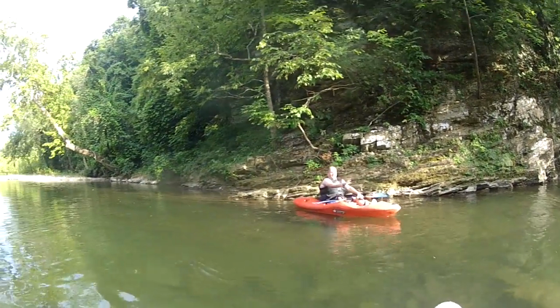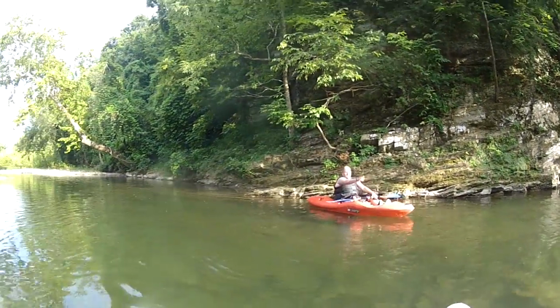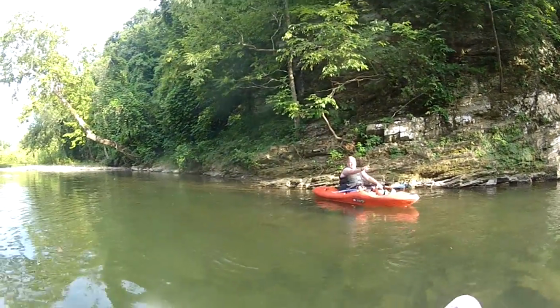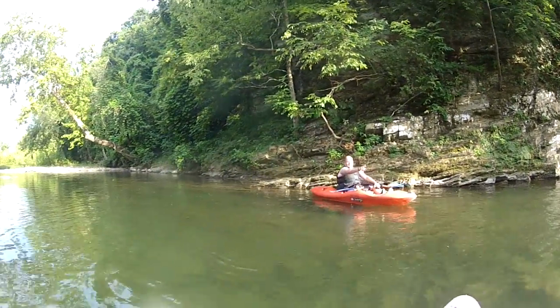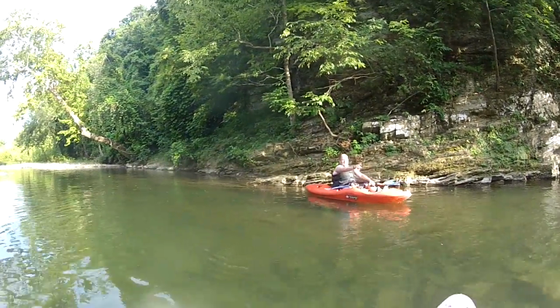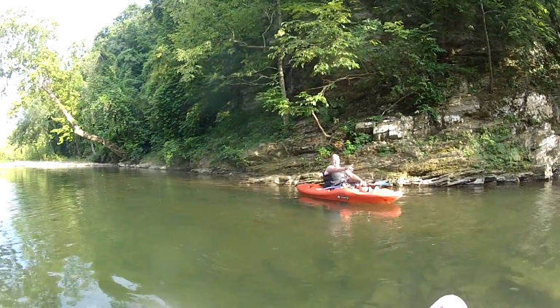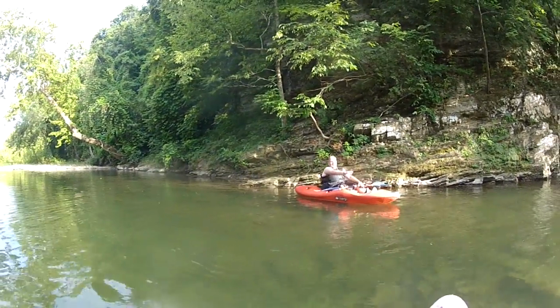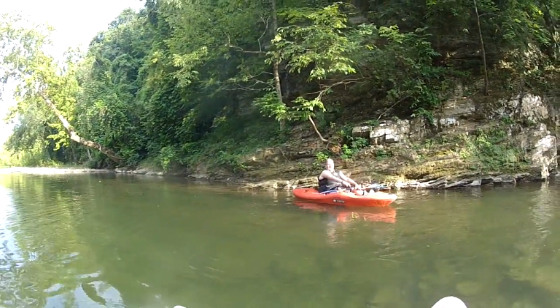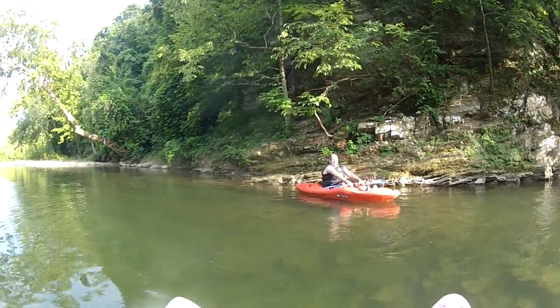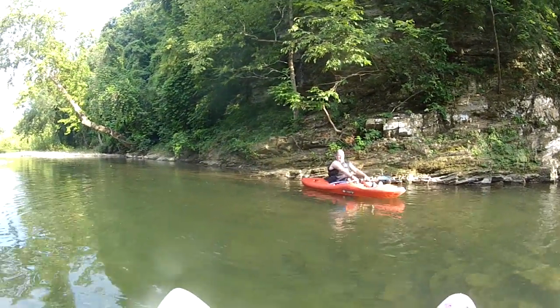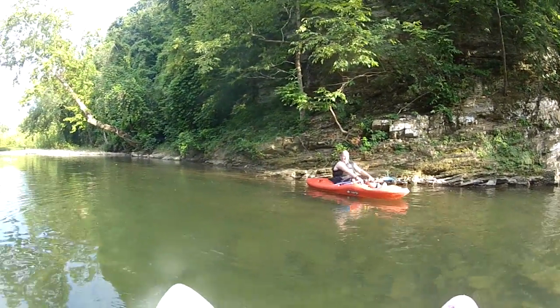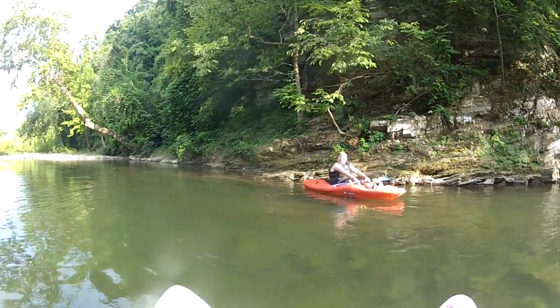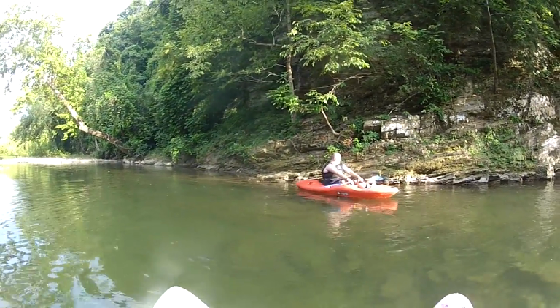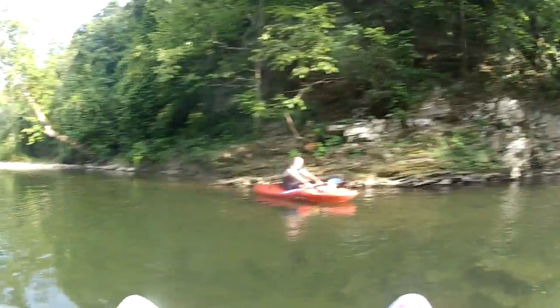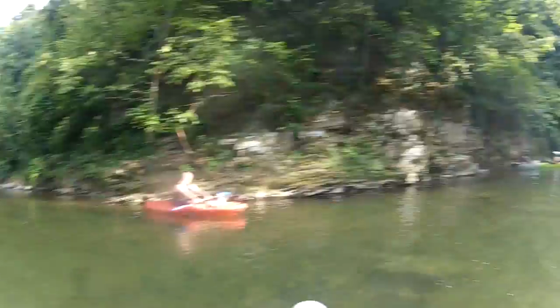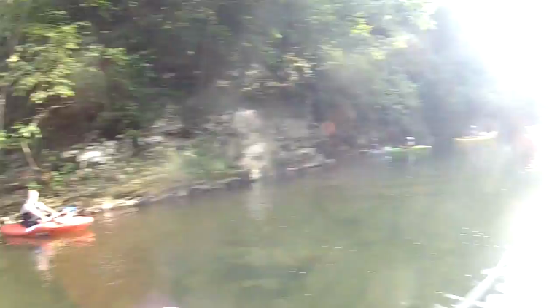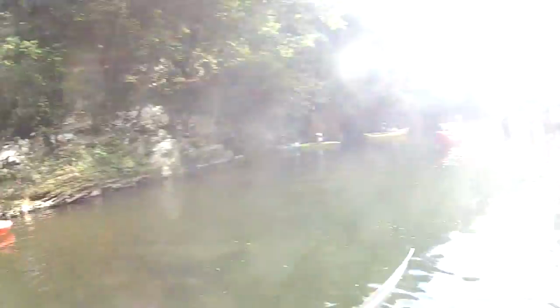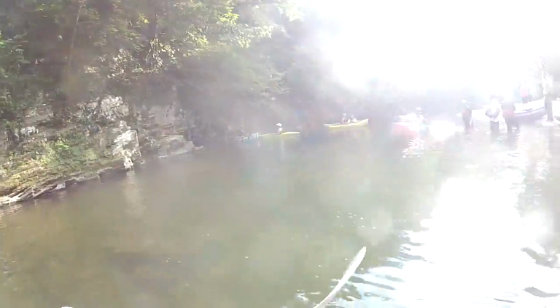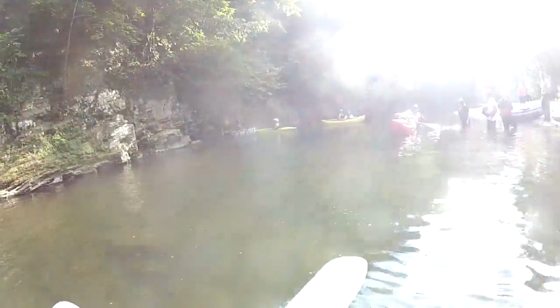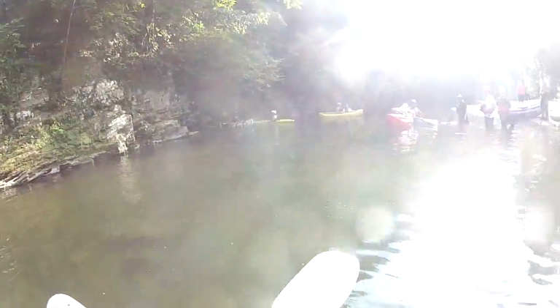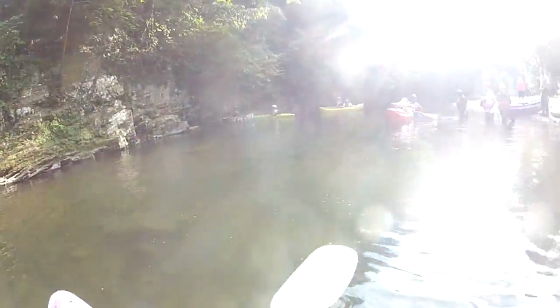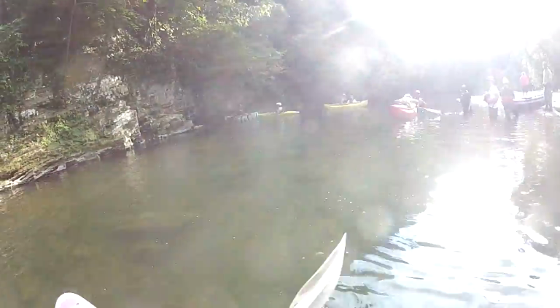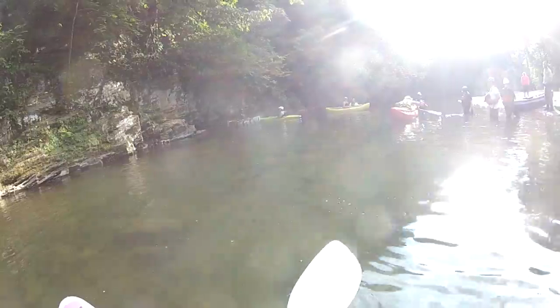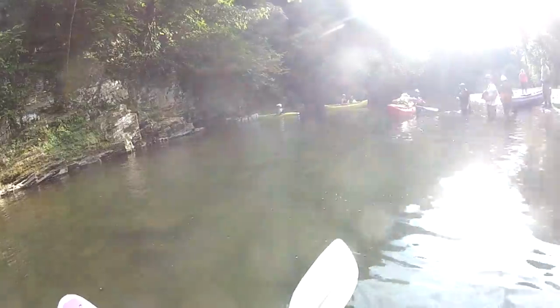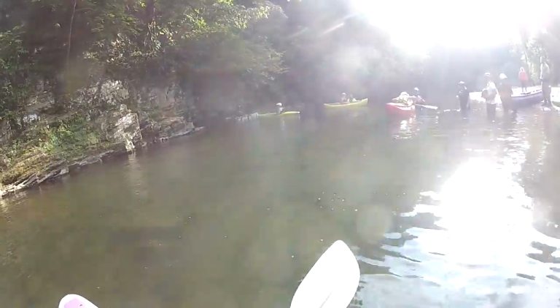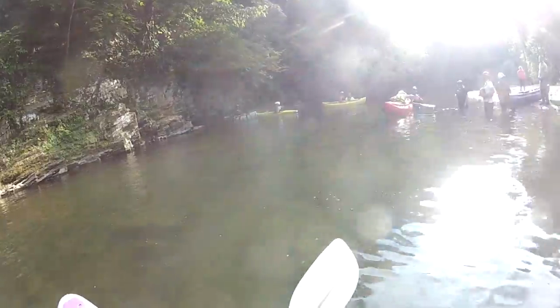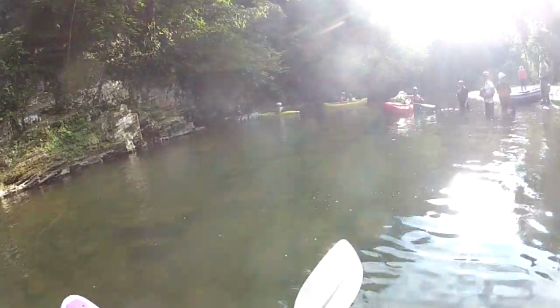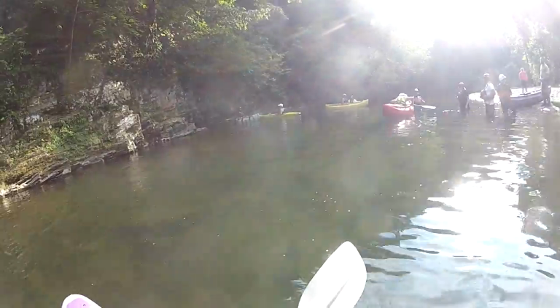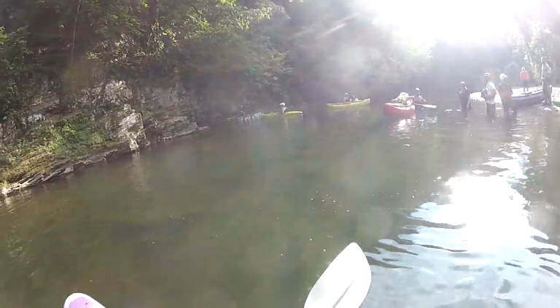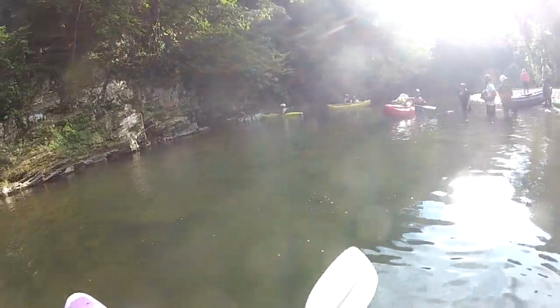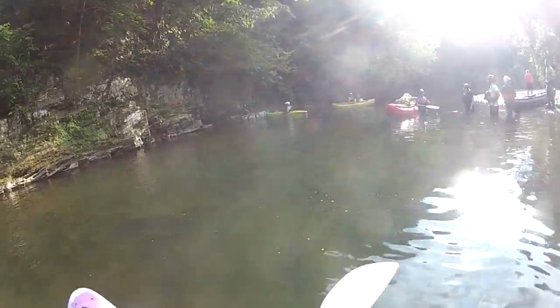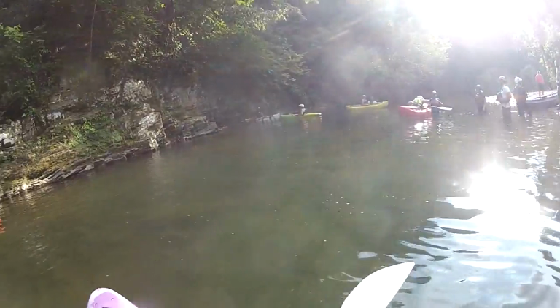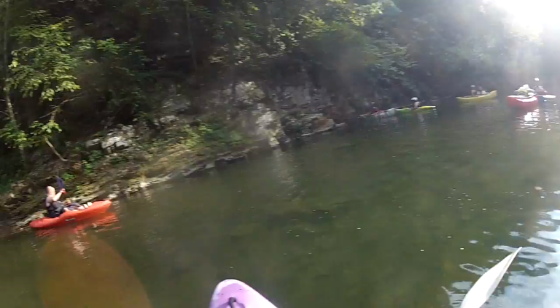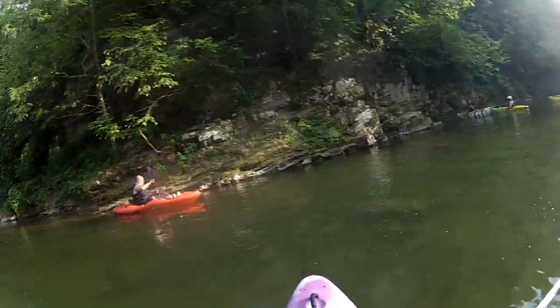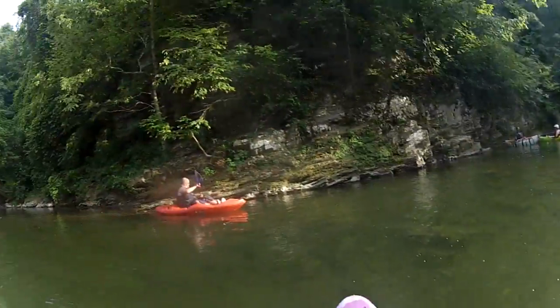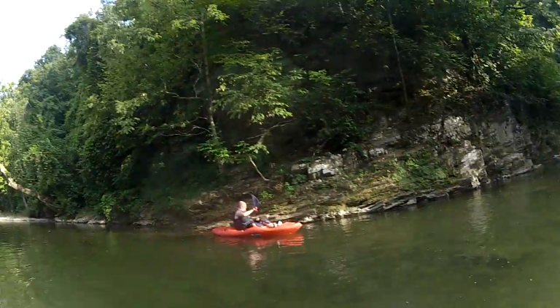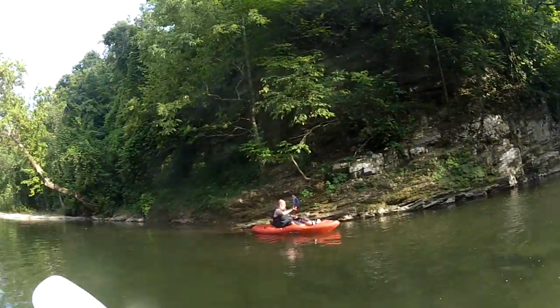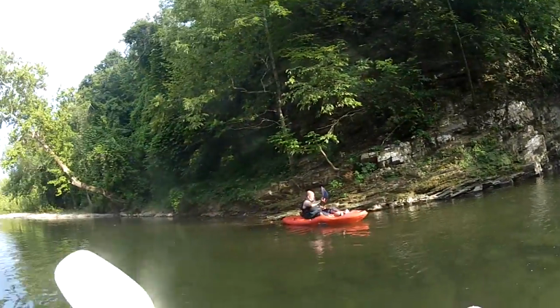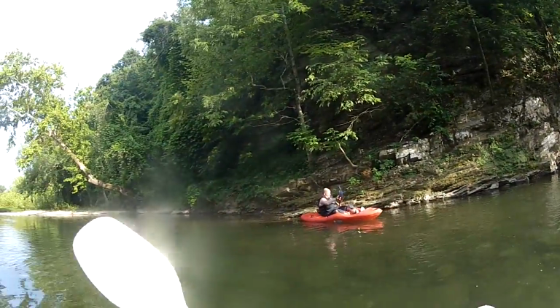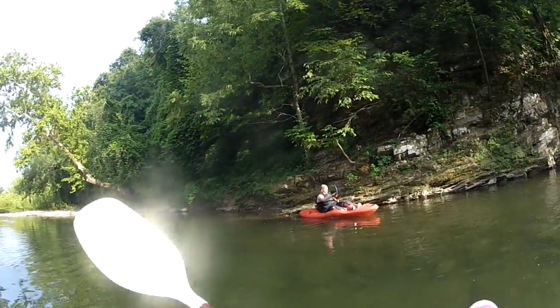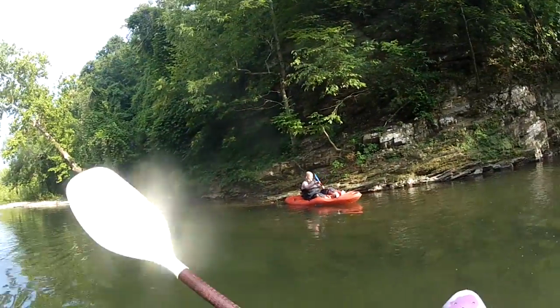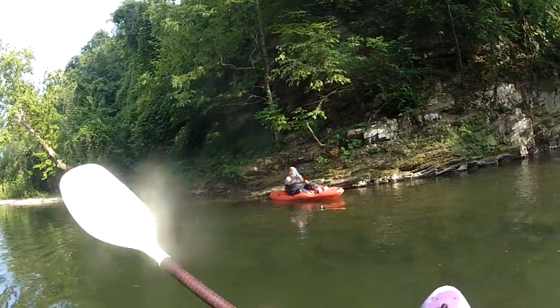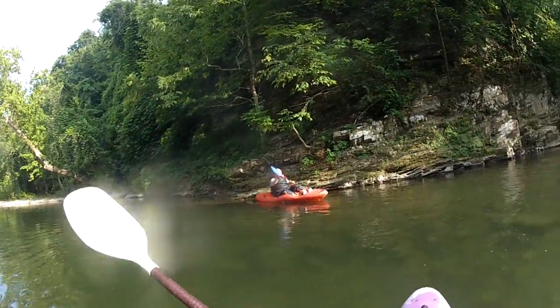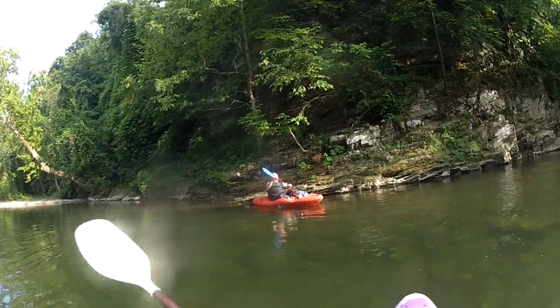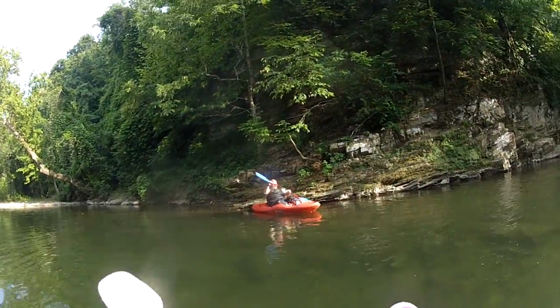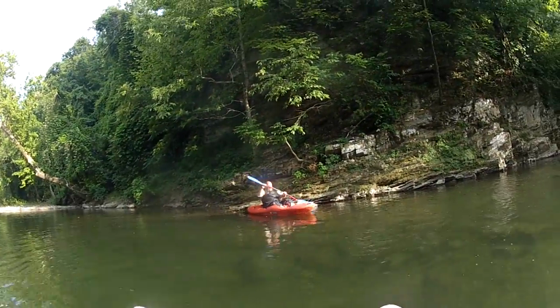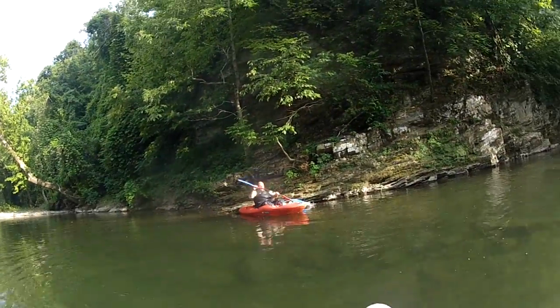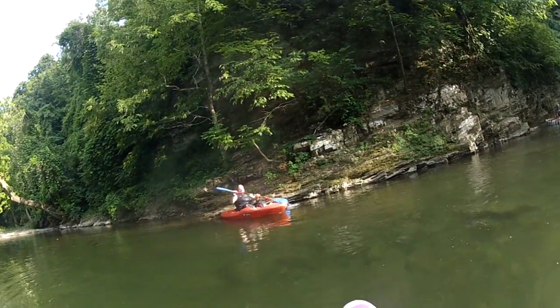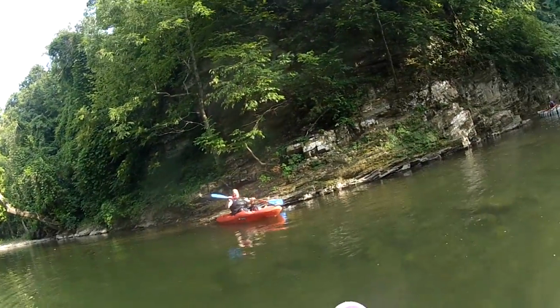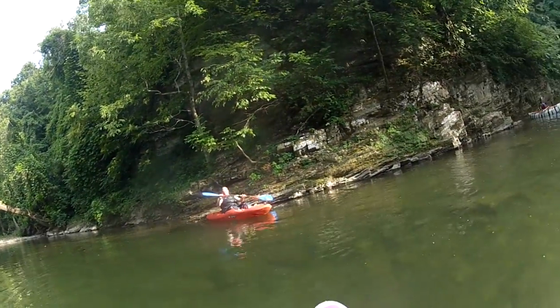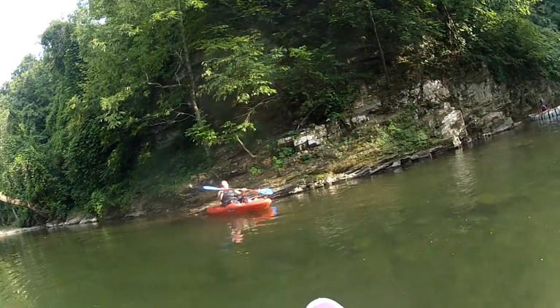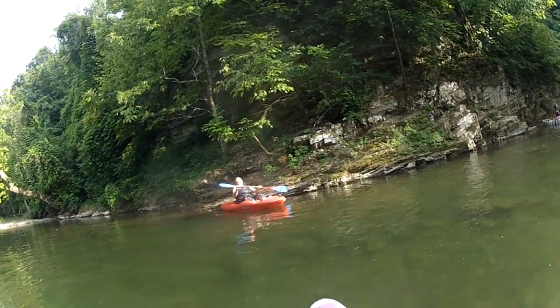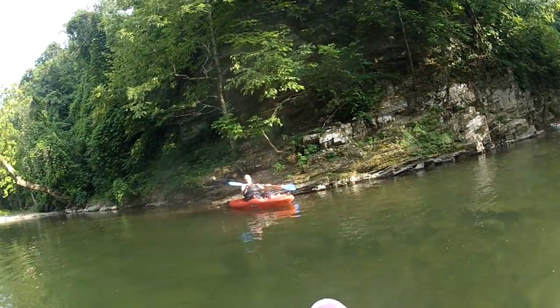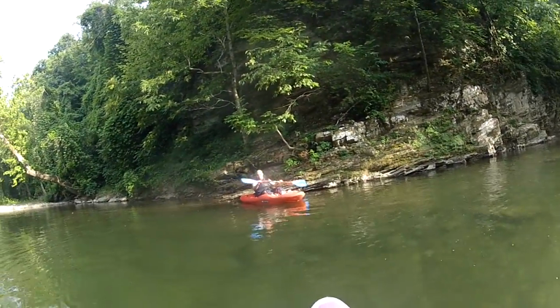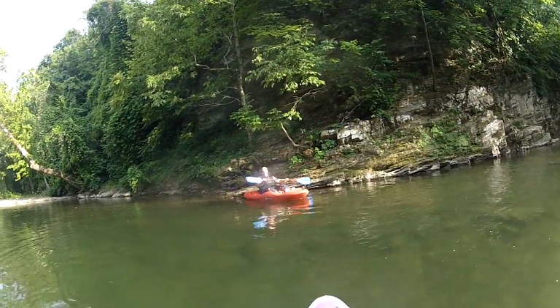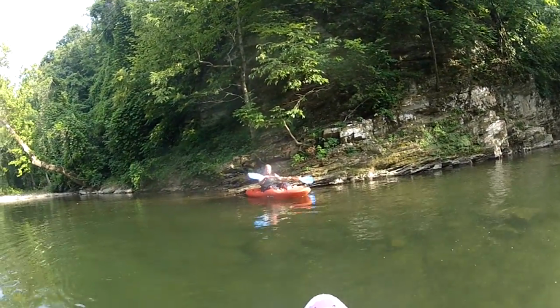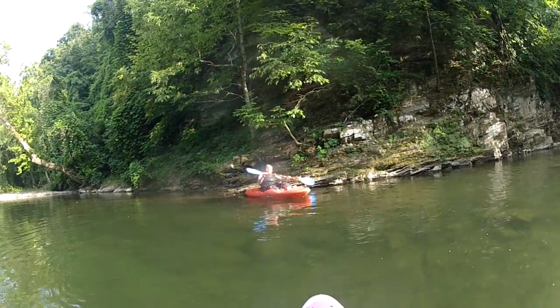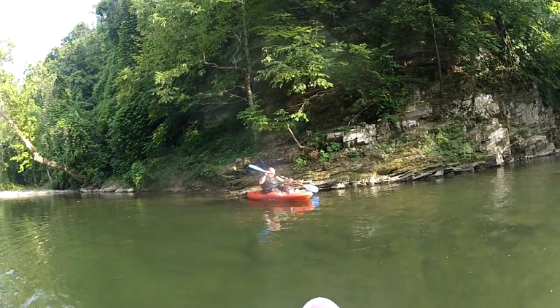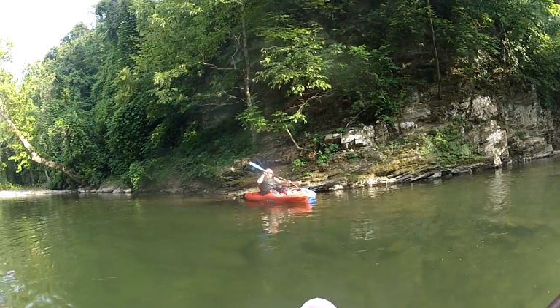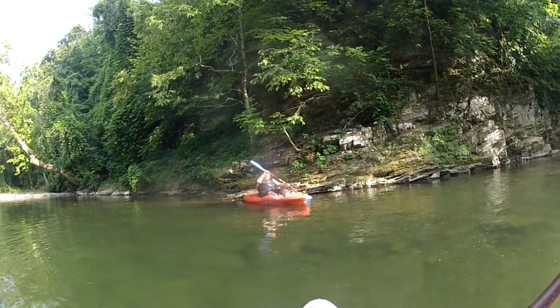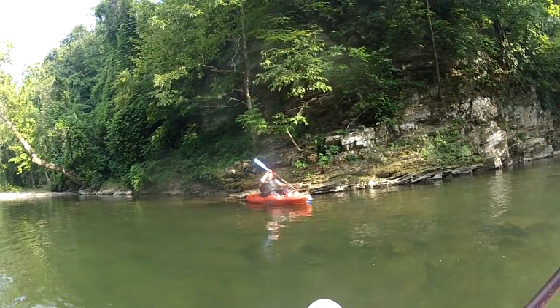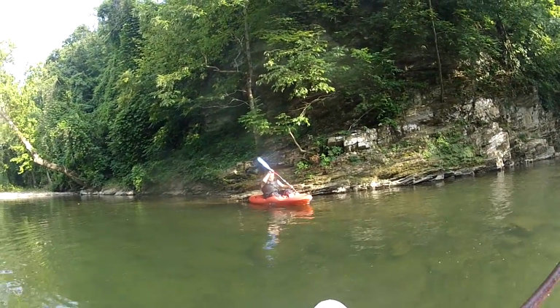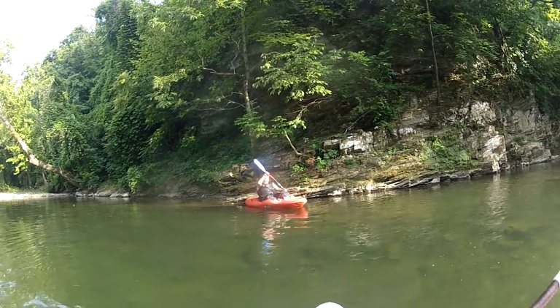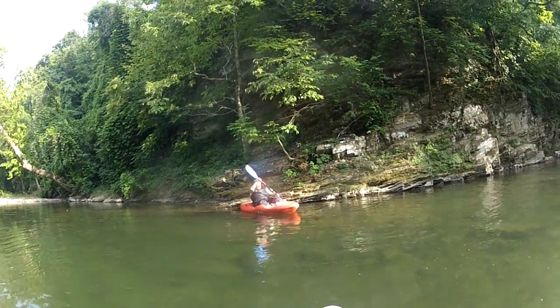They're both really good boats. They're going to have a little bit different feel. It works really great.